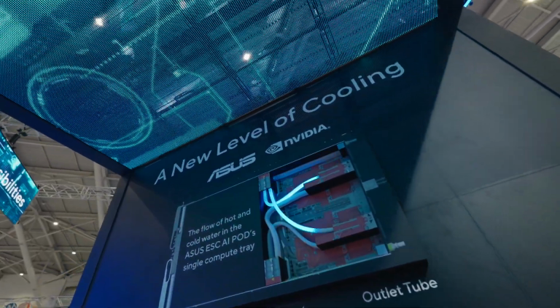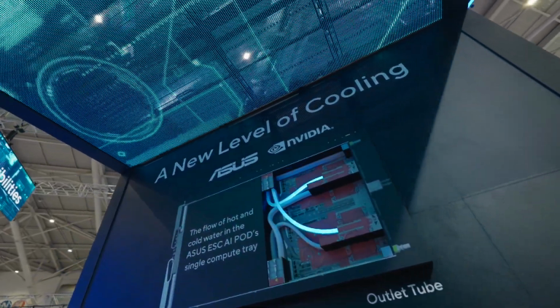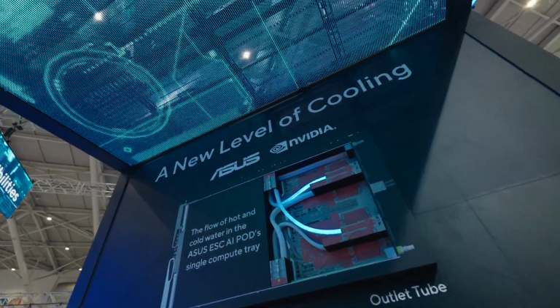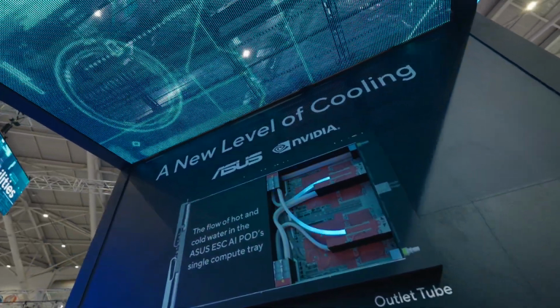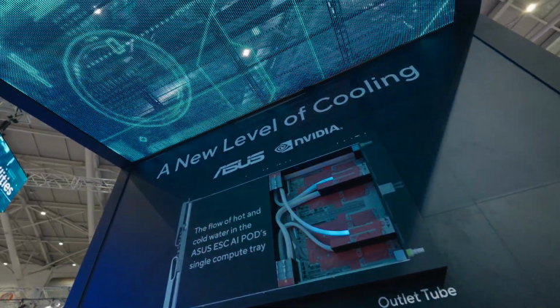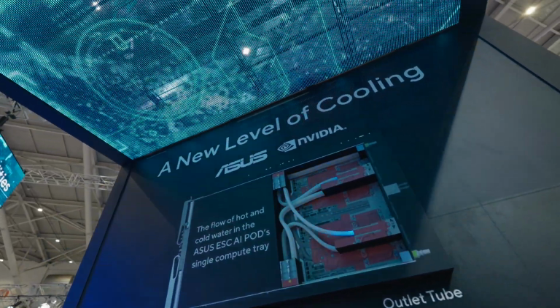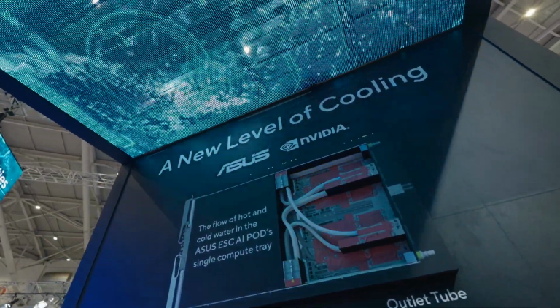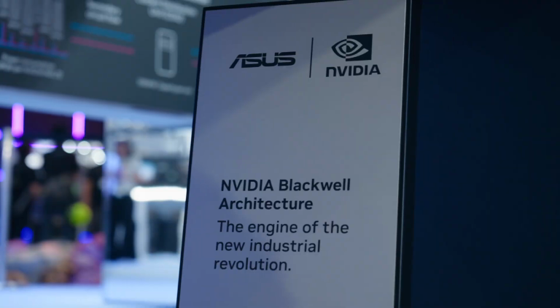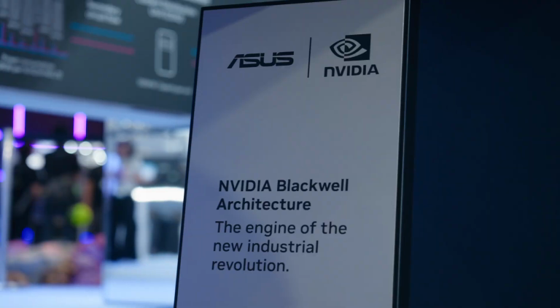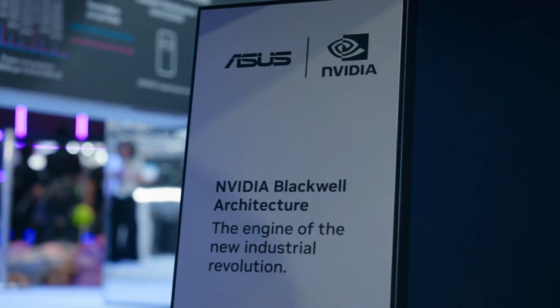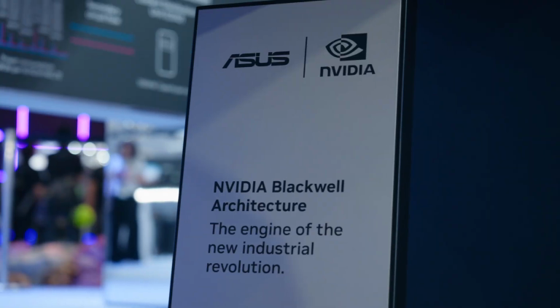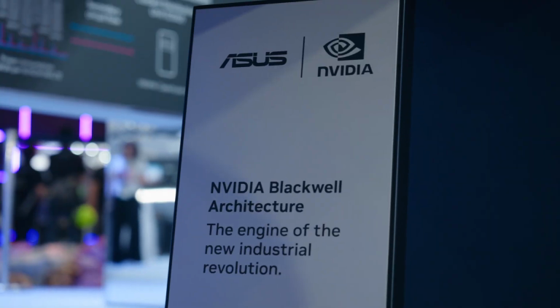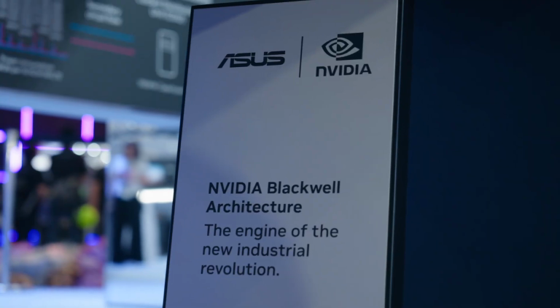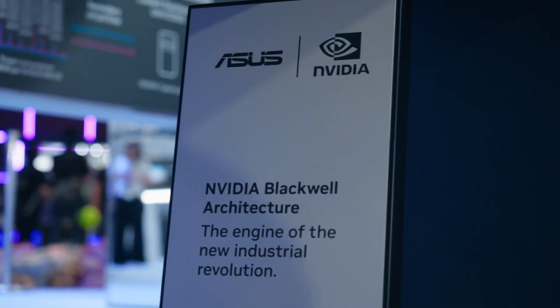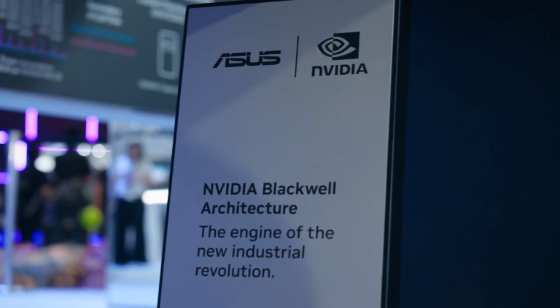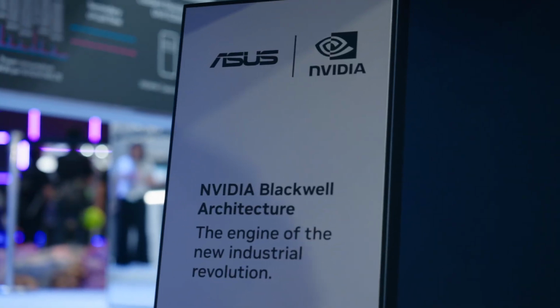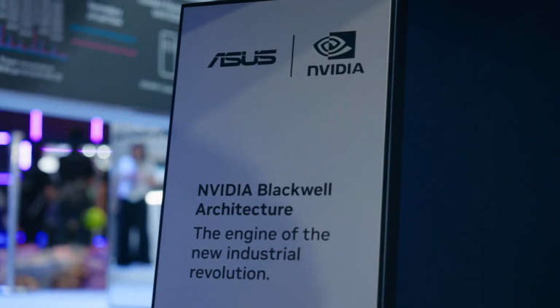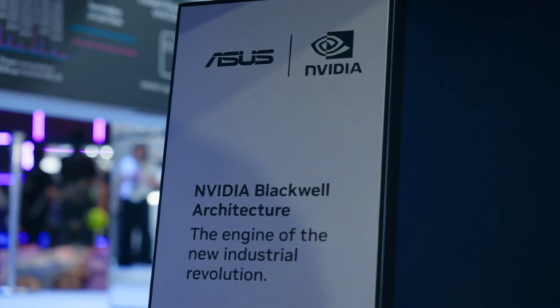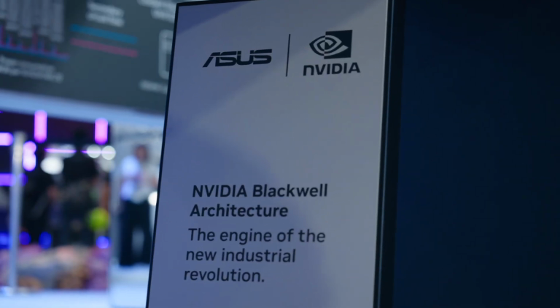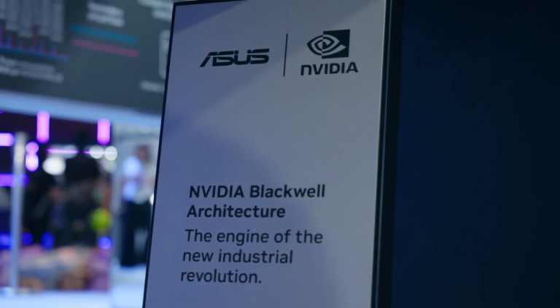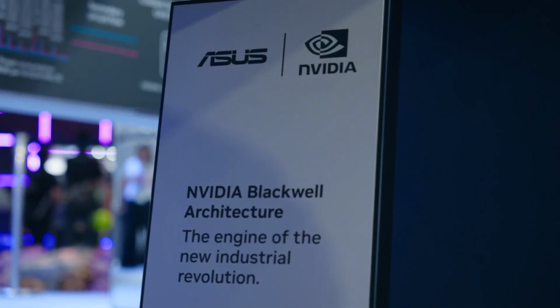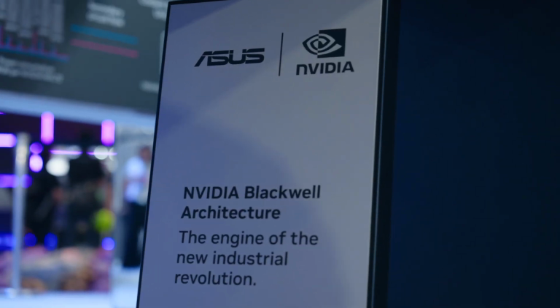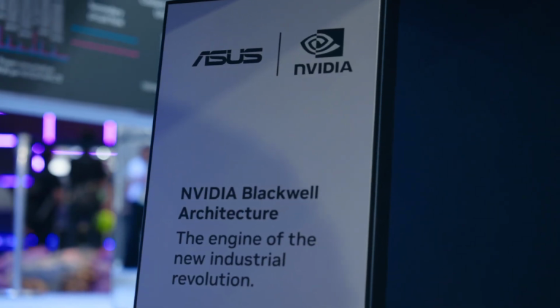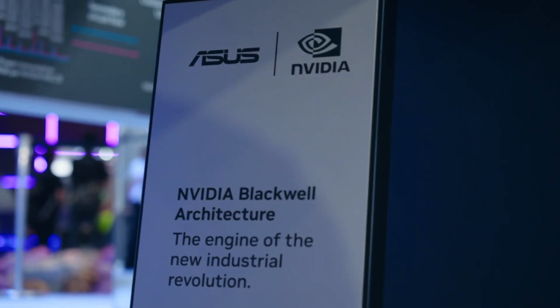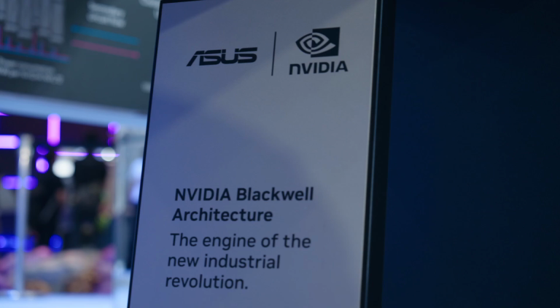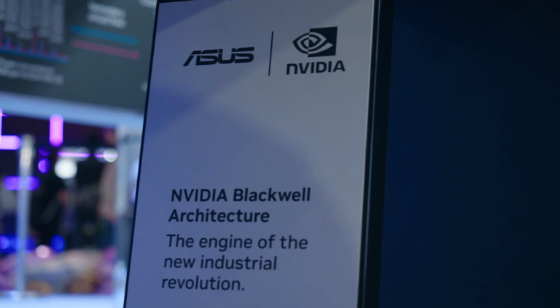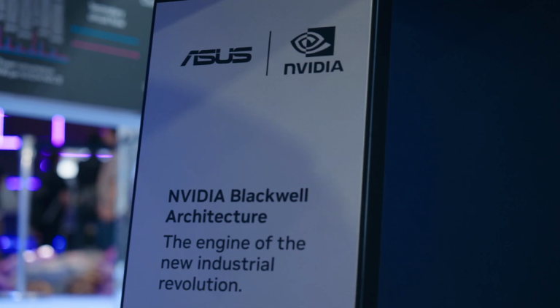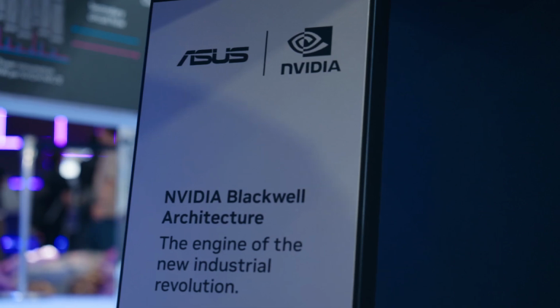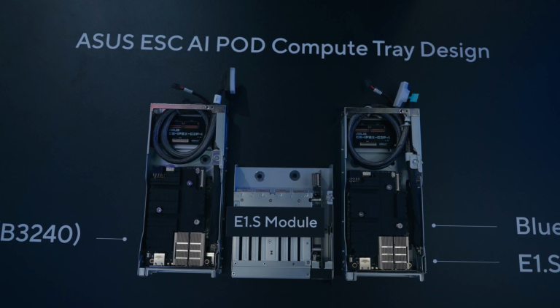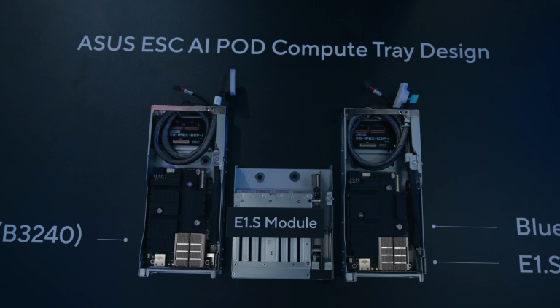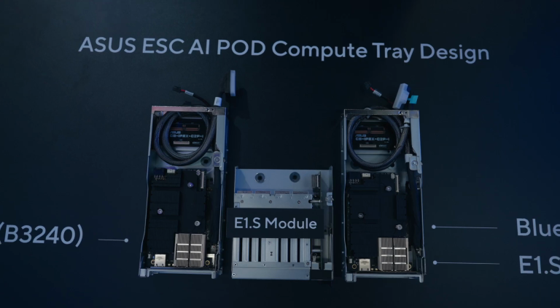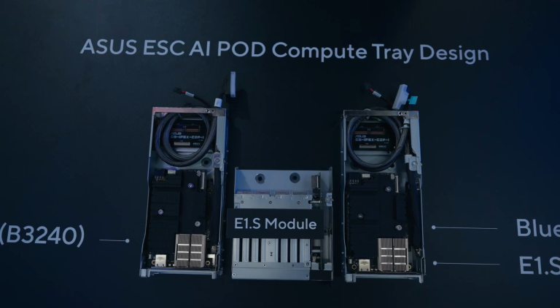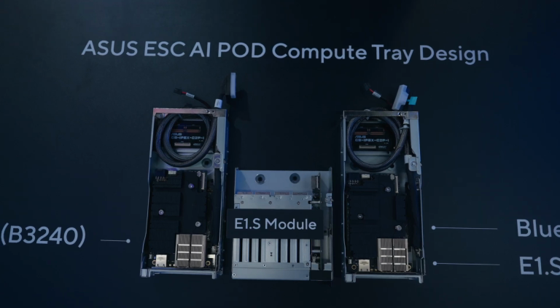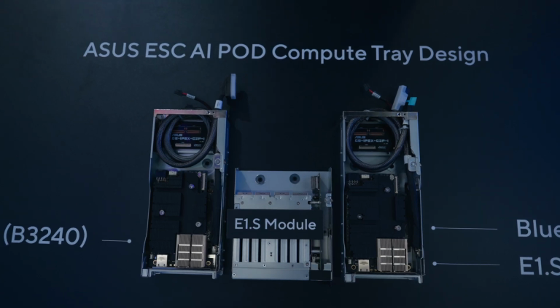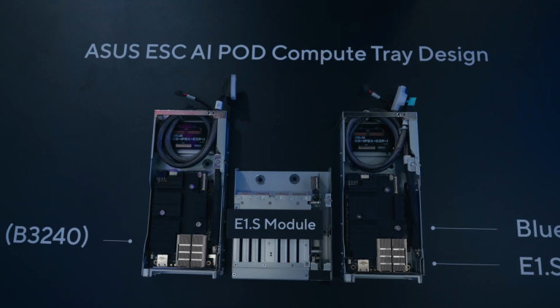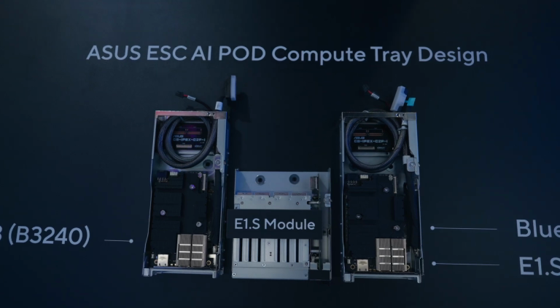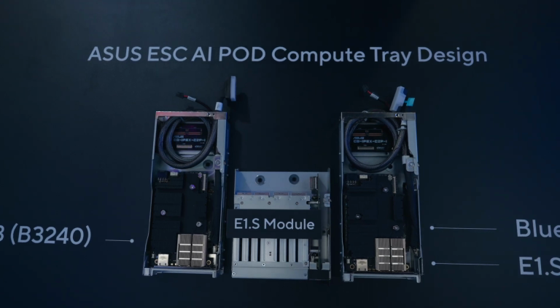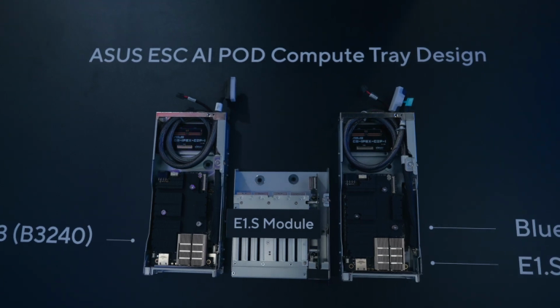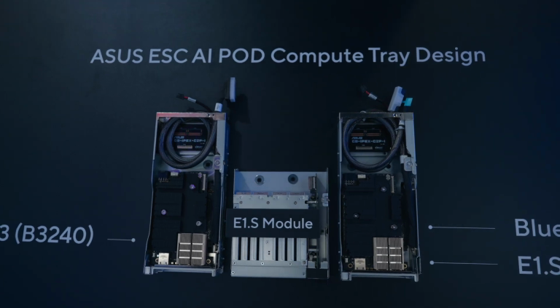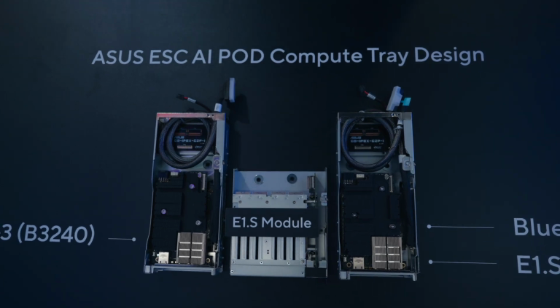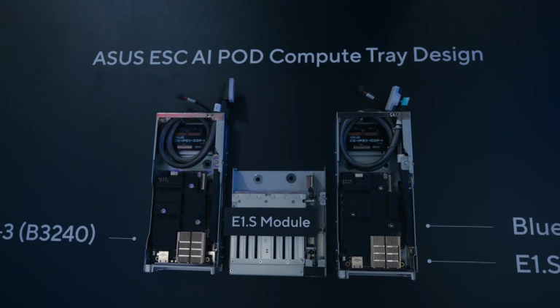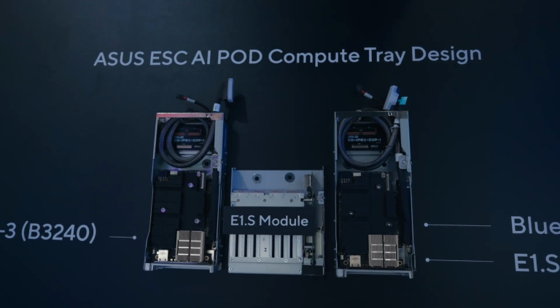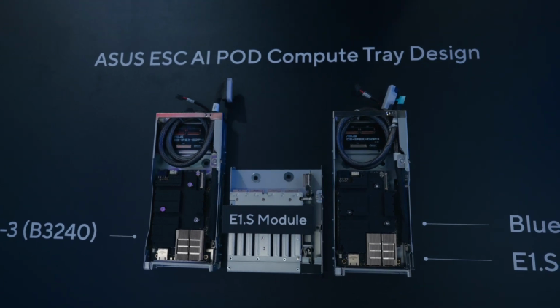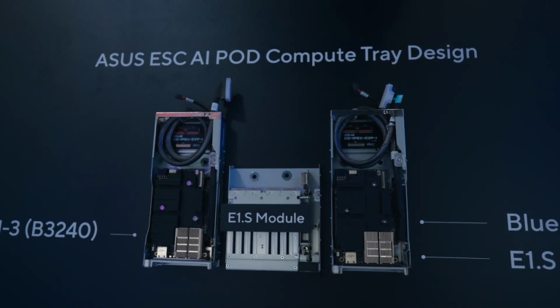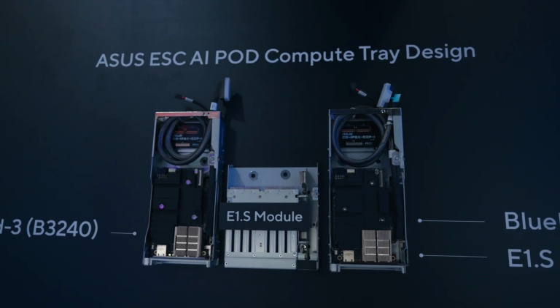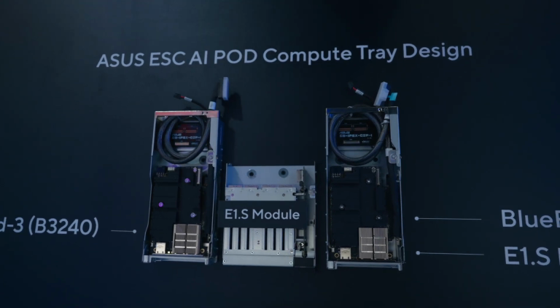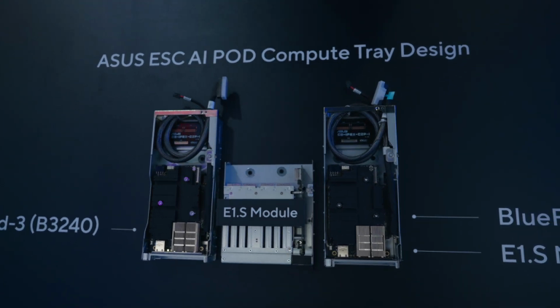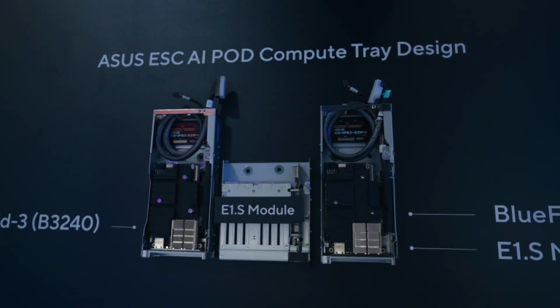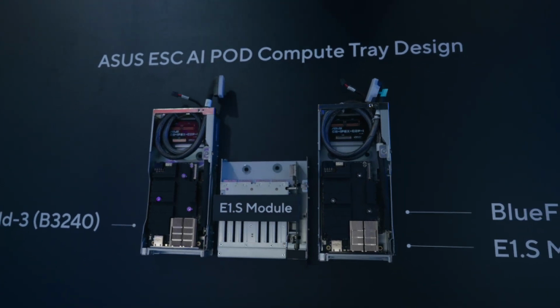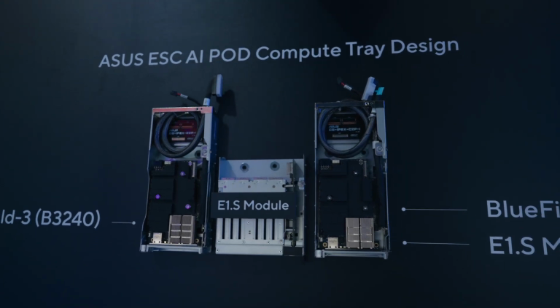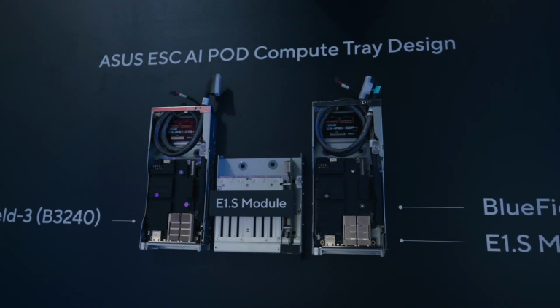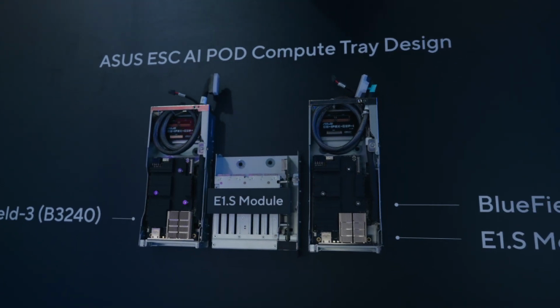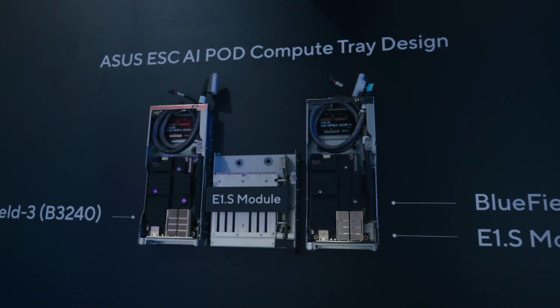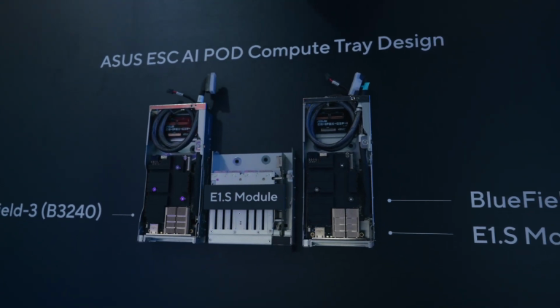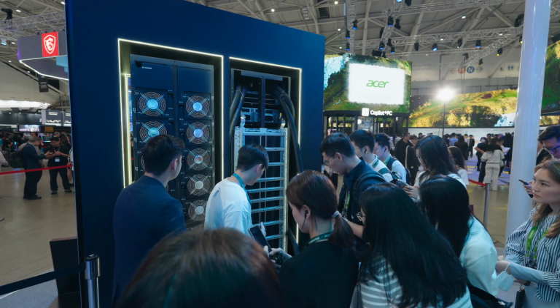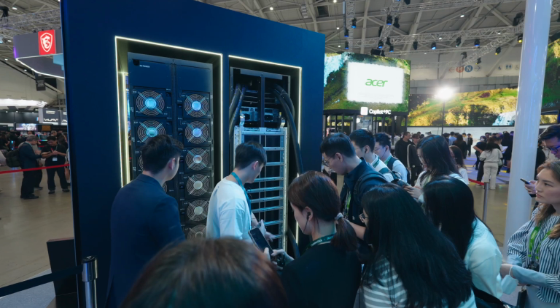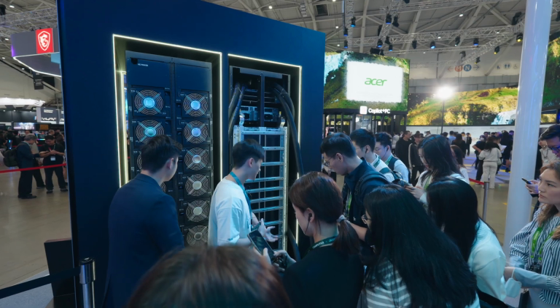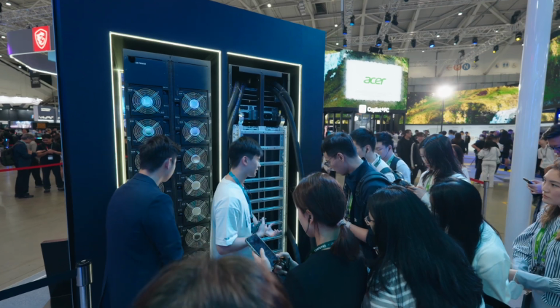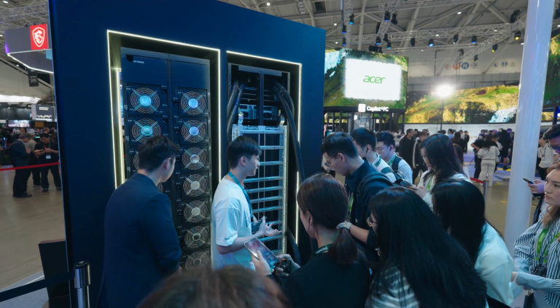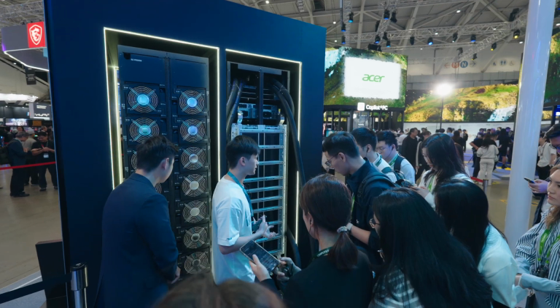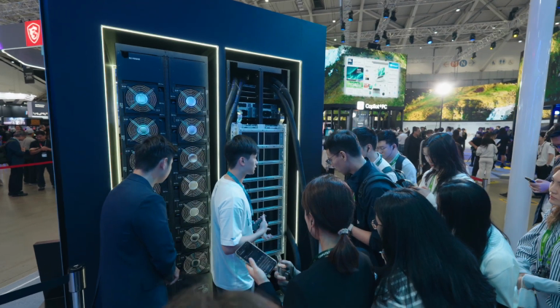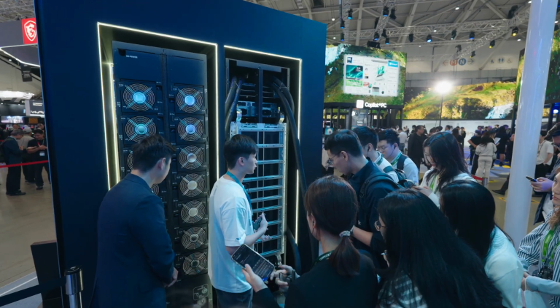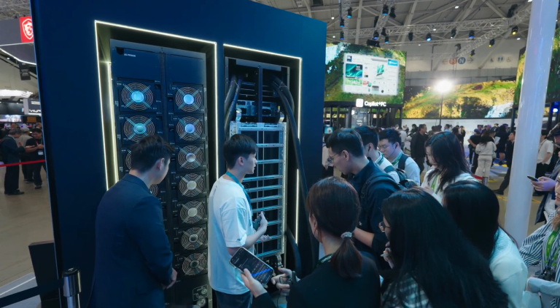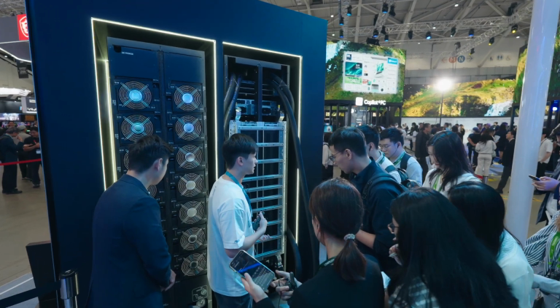It also supports both liquid-to-air and liquid-to-liquid cooling solutions for optimal performance.